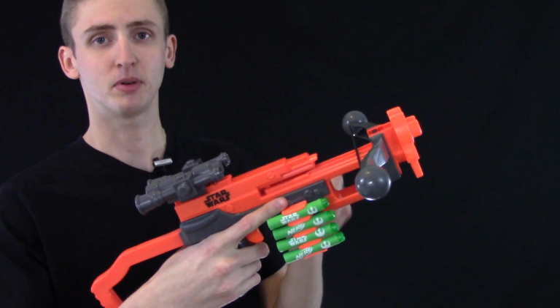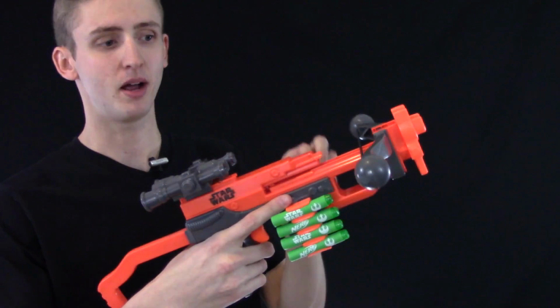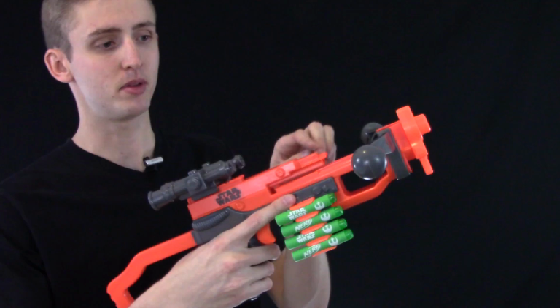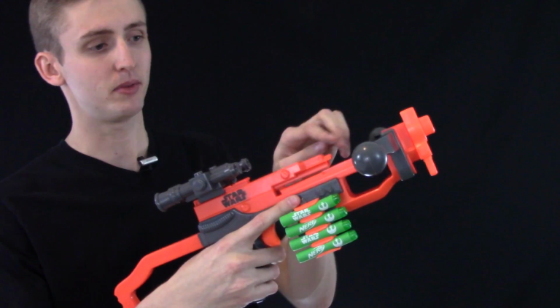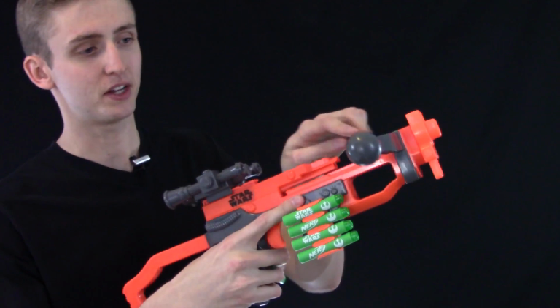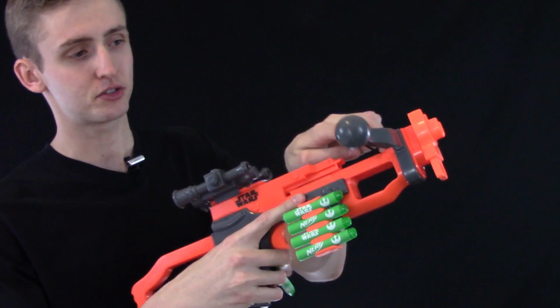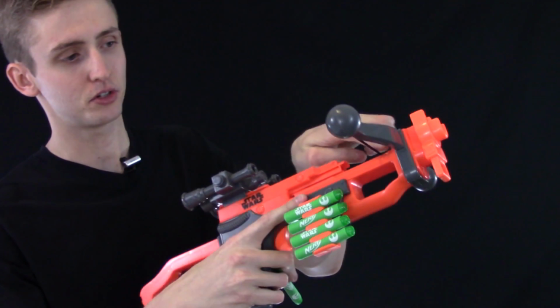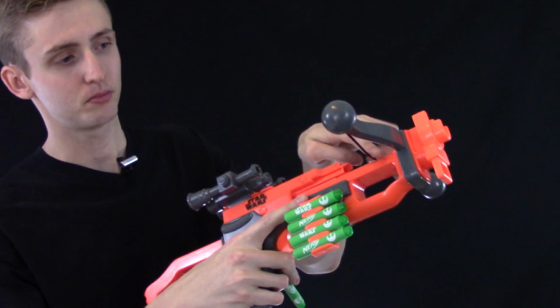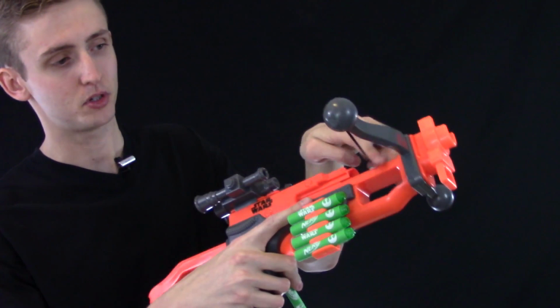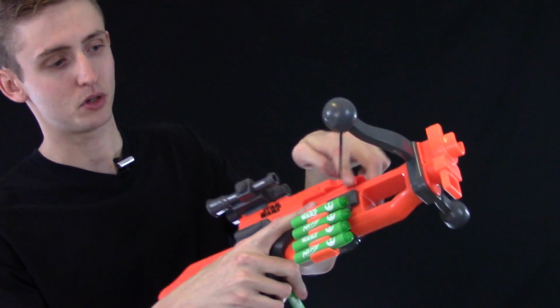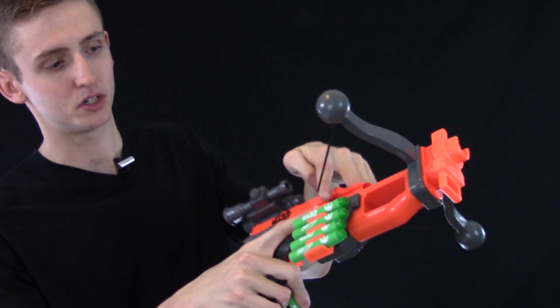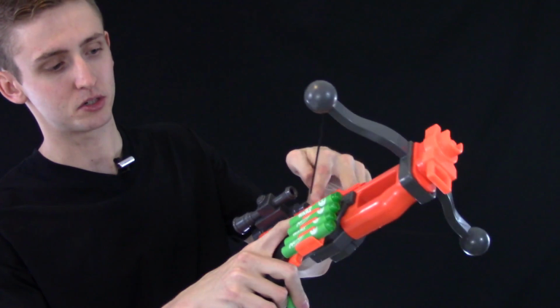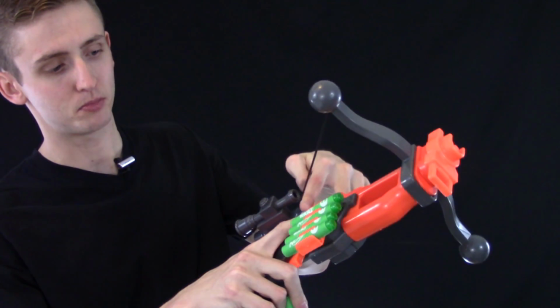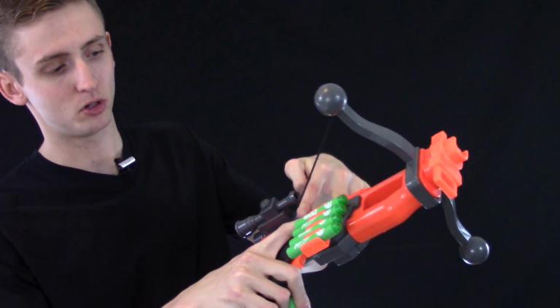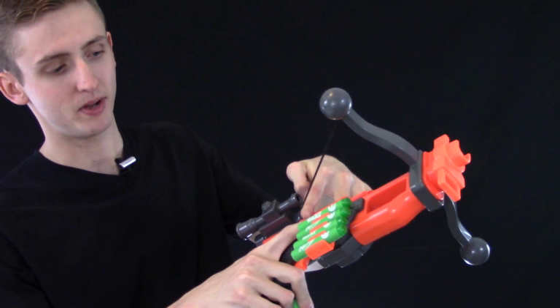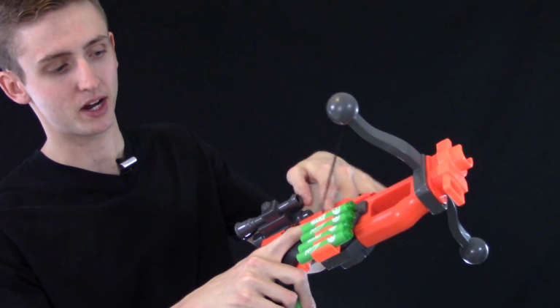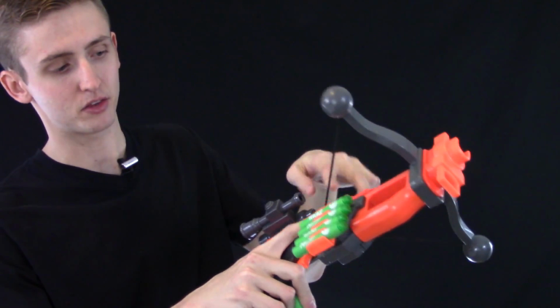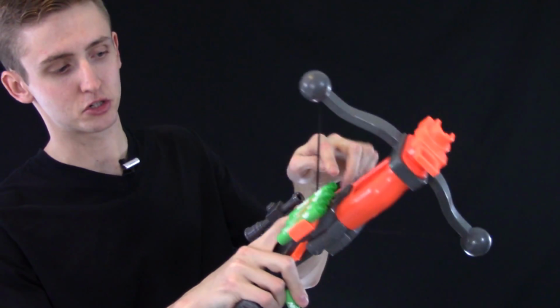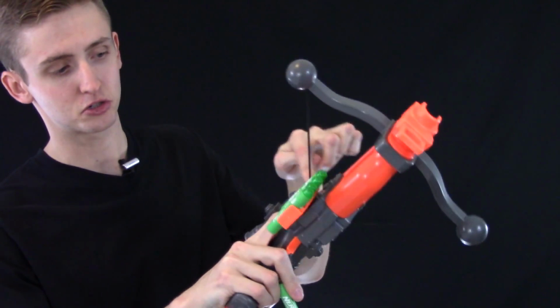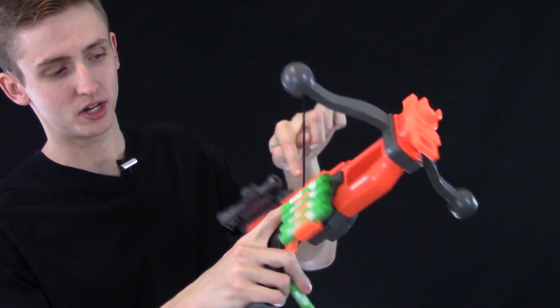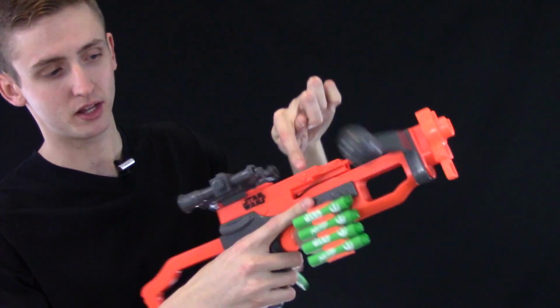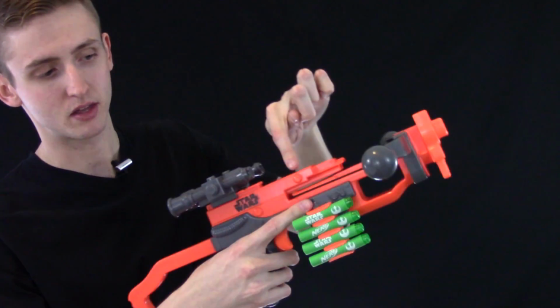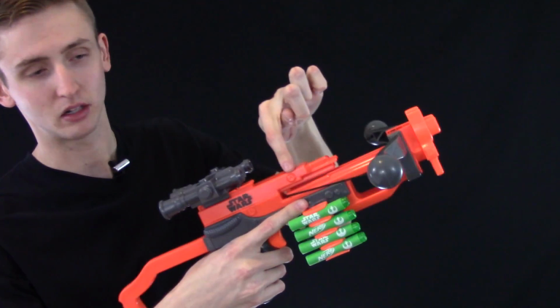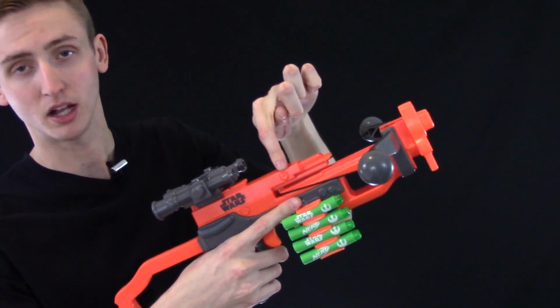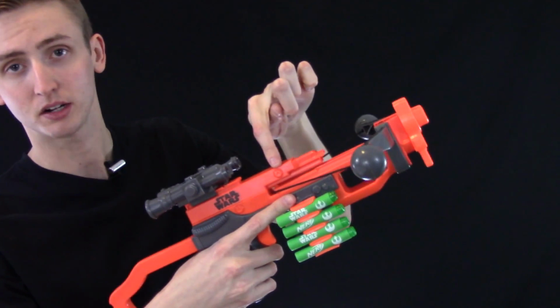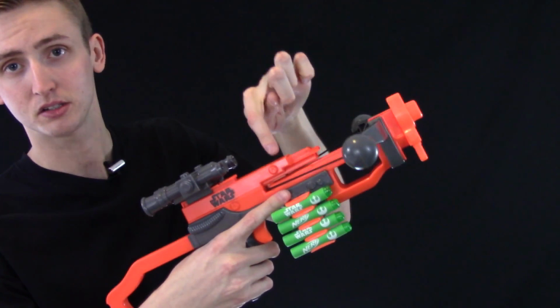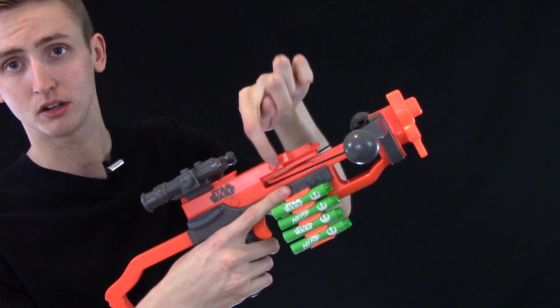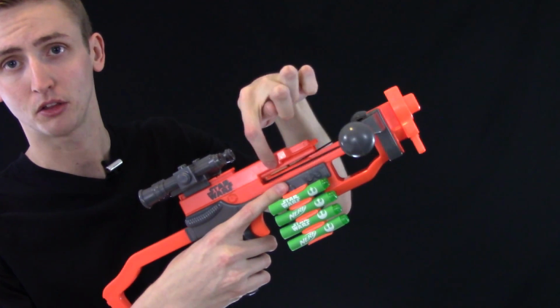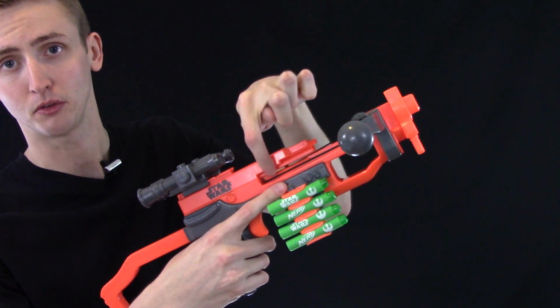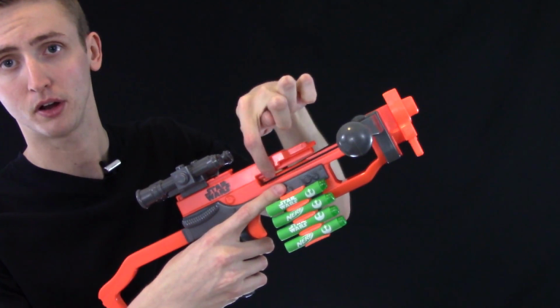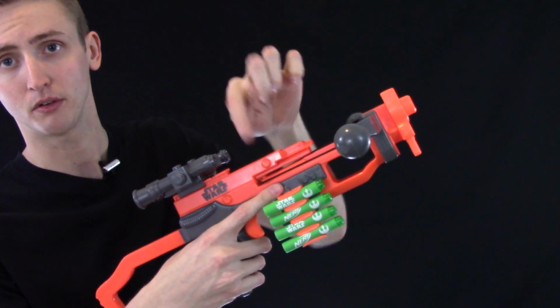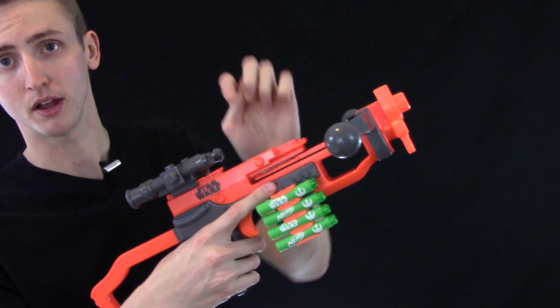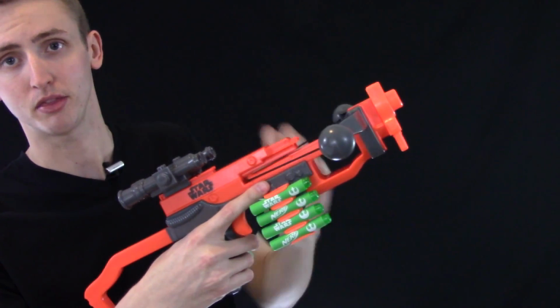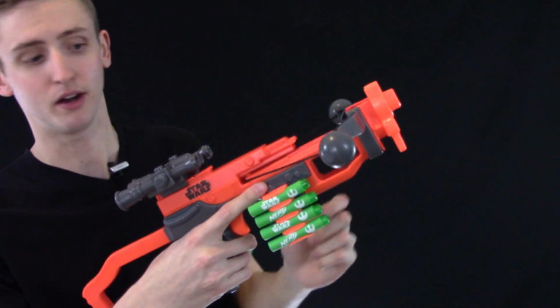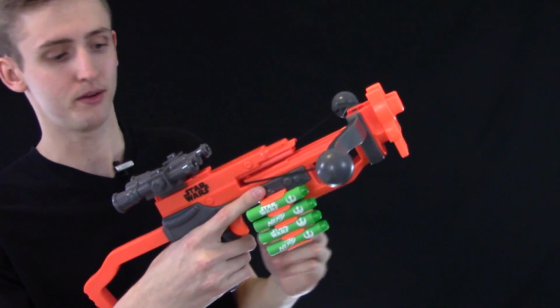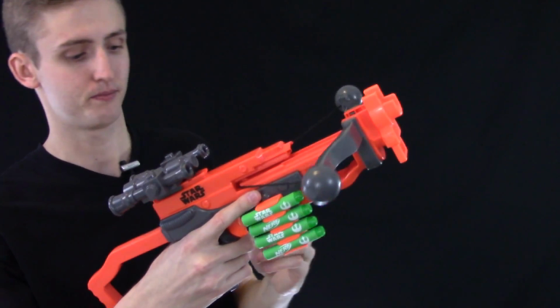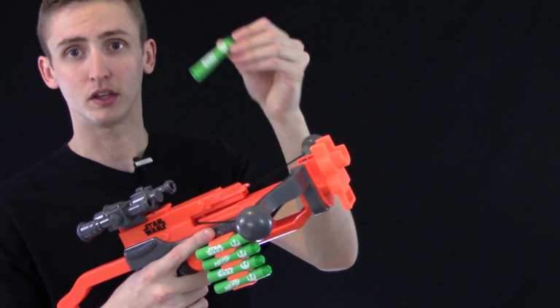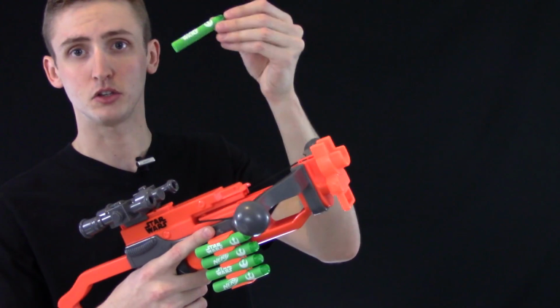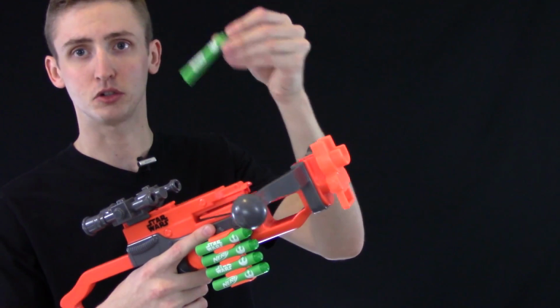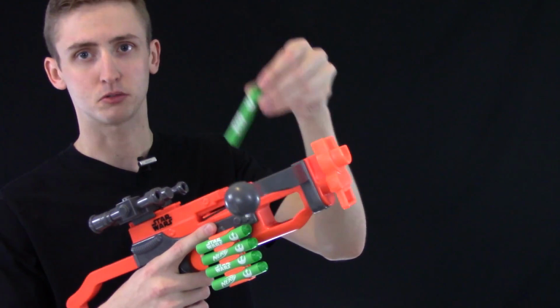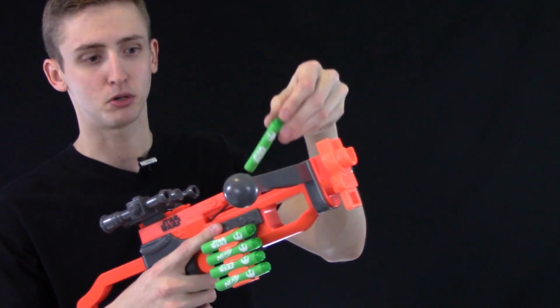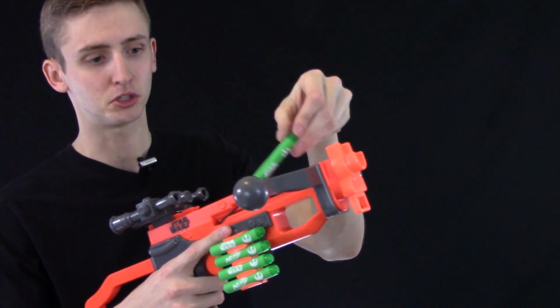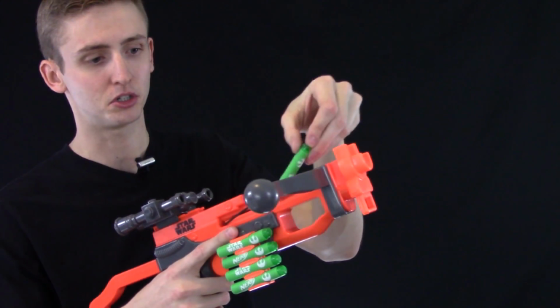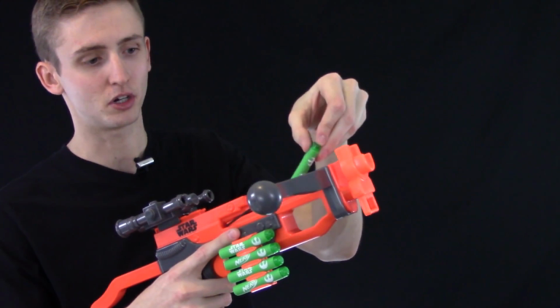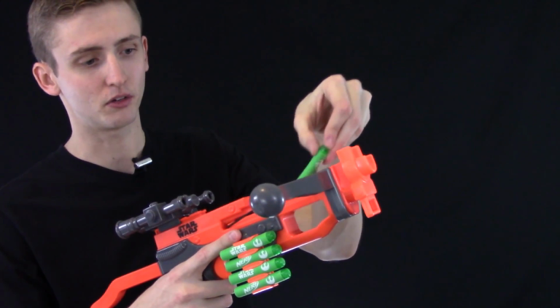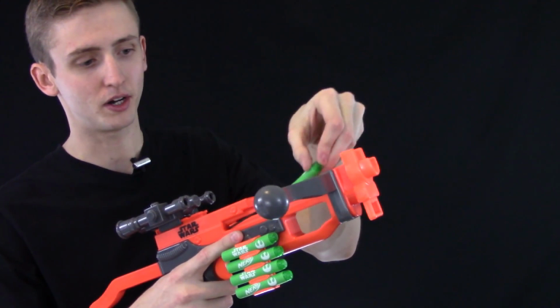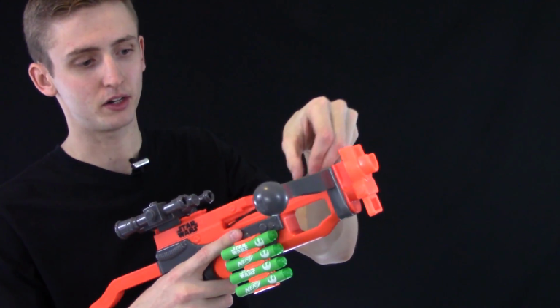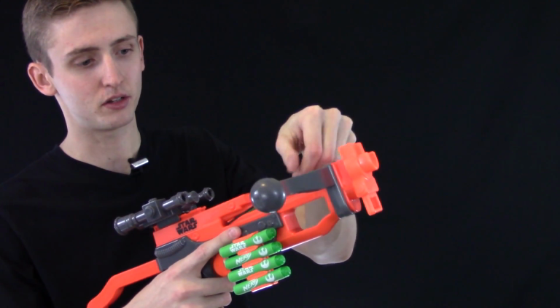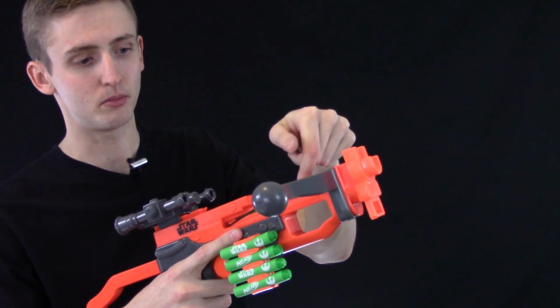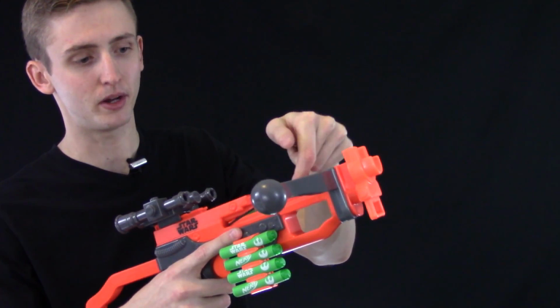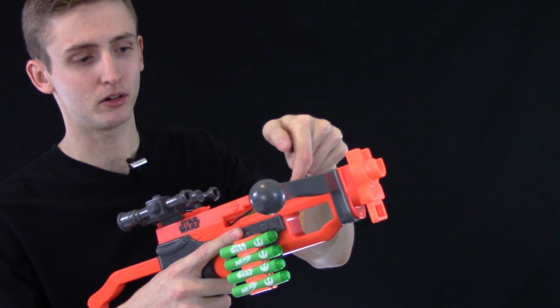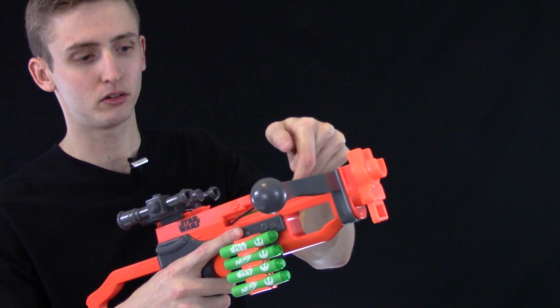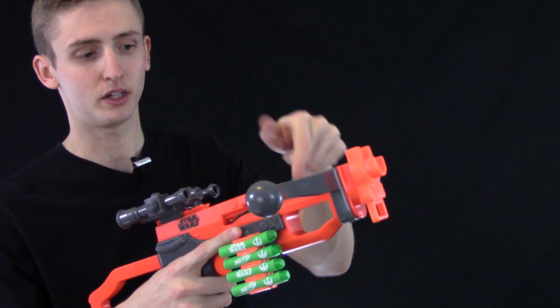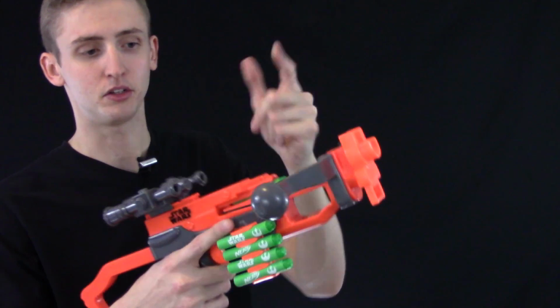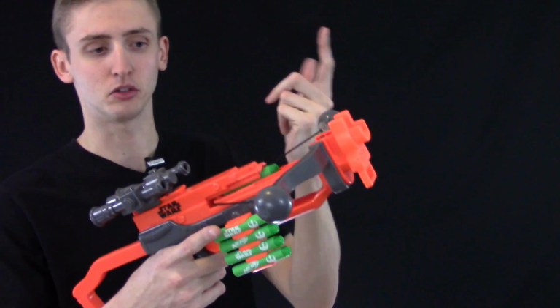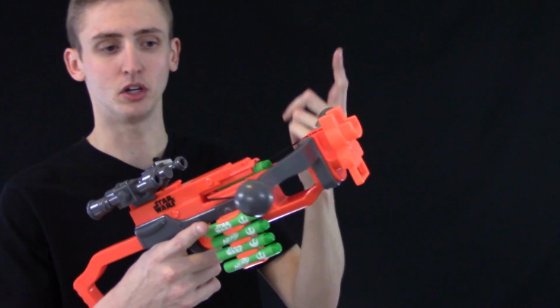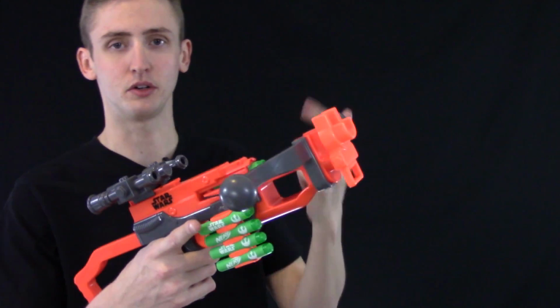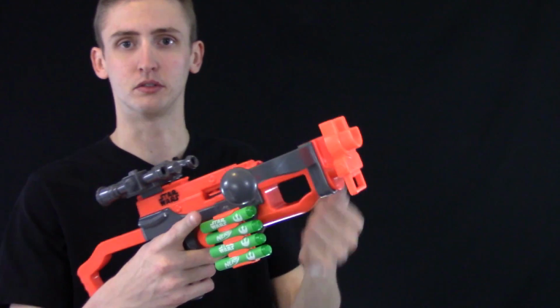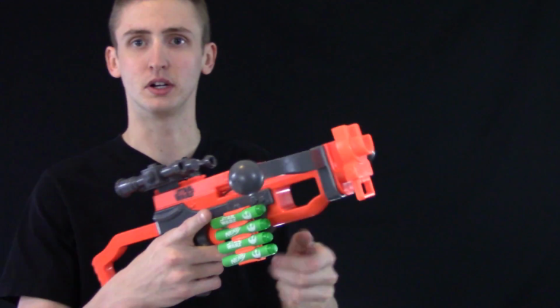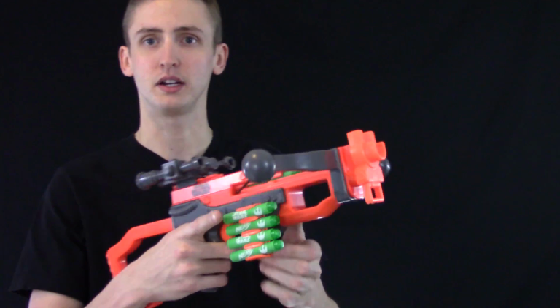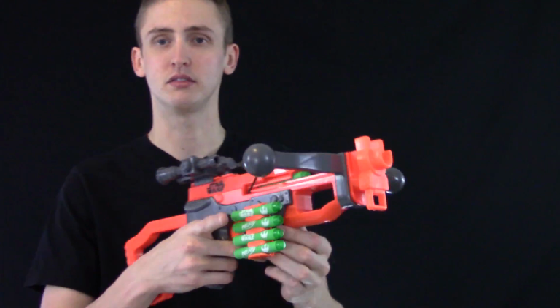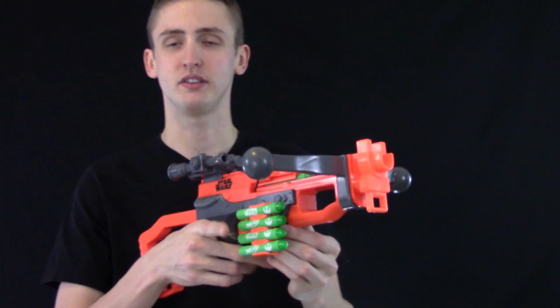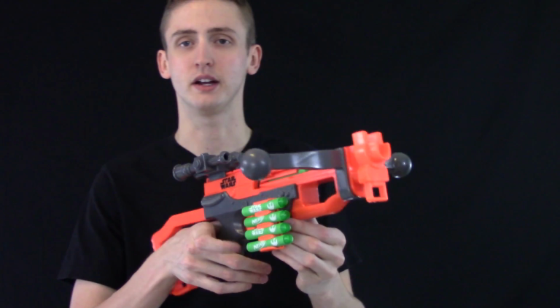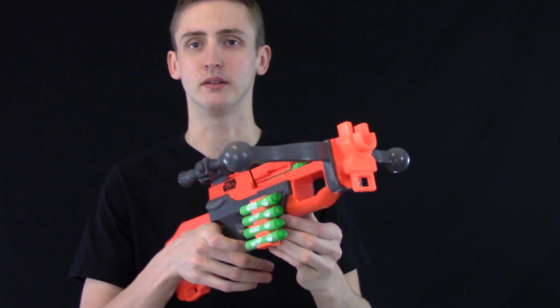To prime the blaster, you can just pull back the string and then it locks into the rear right there. Then you just push a dart right into the barrel and you're loaded, ready to fire.